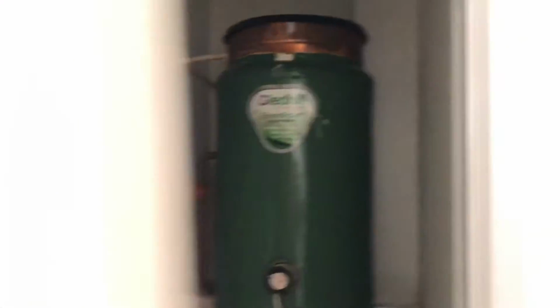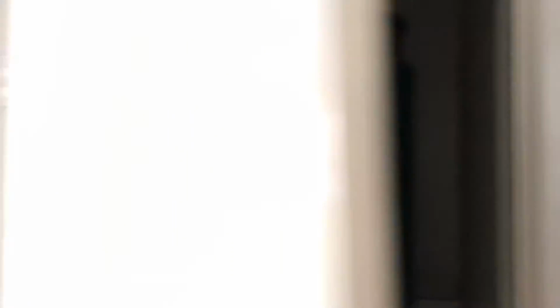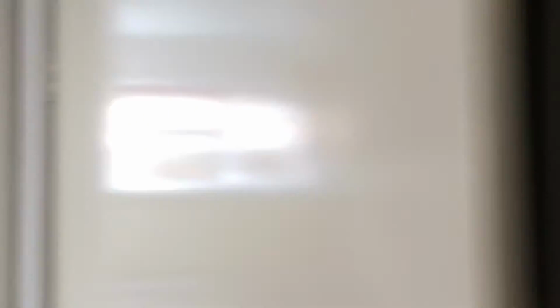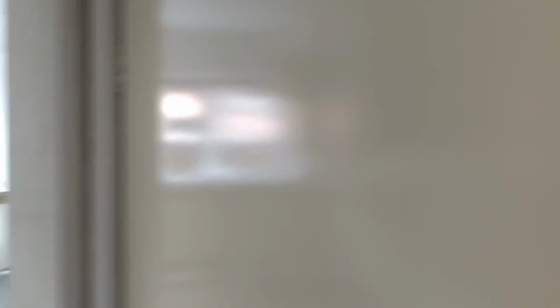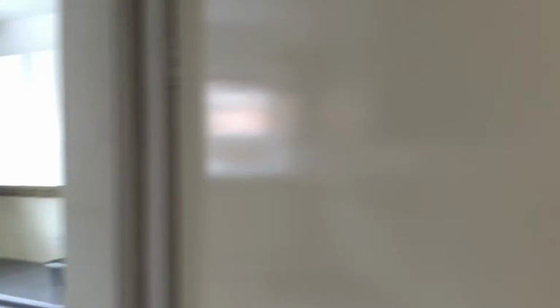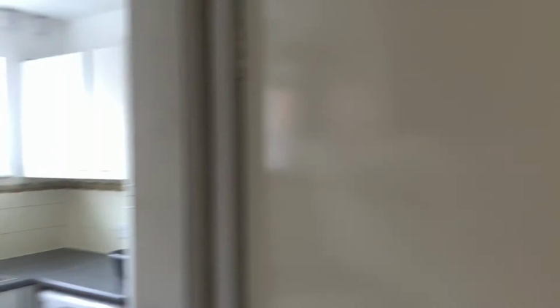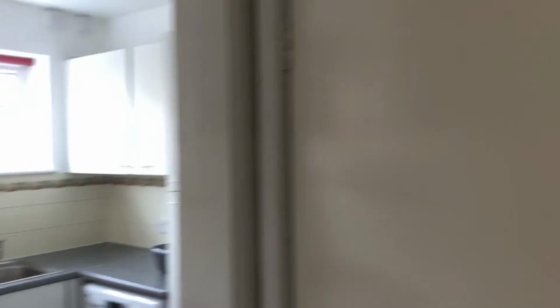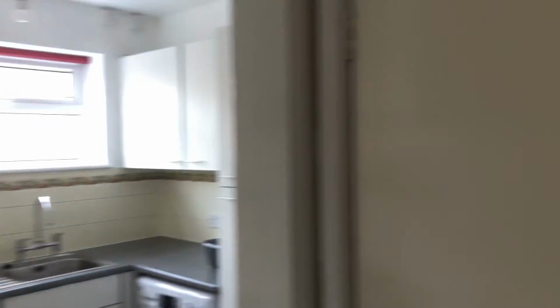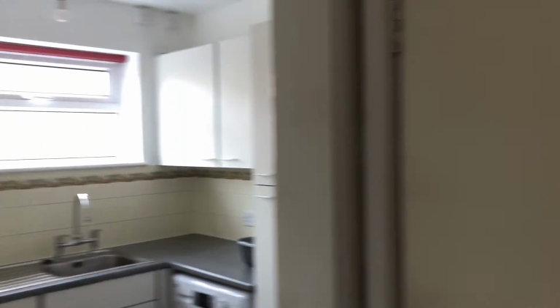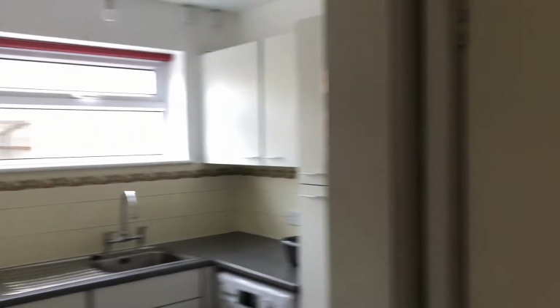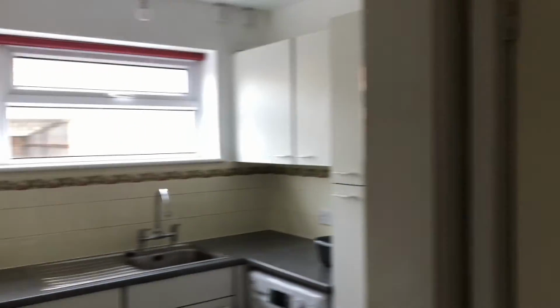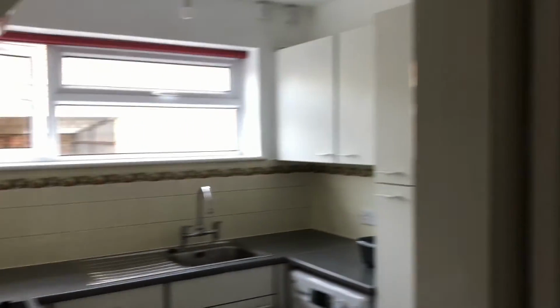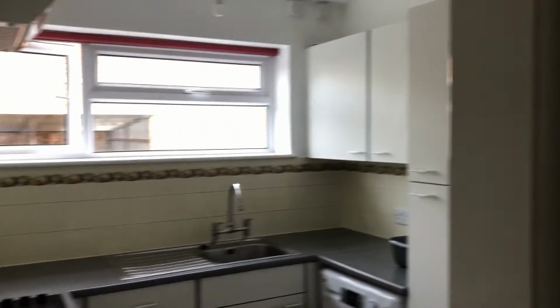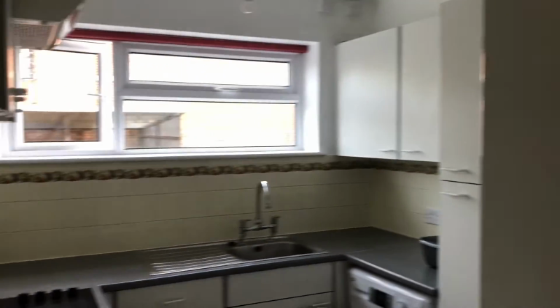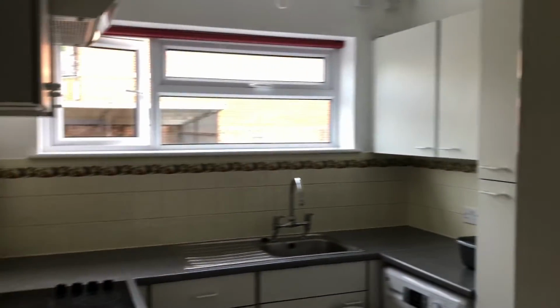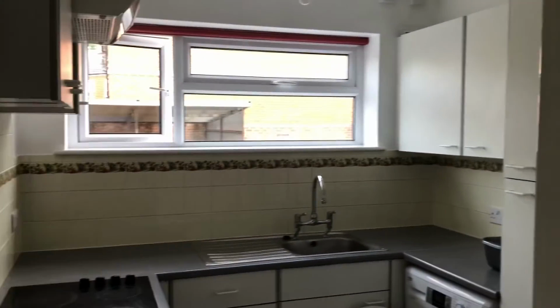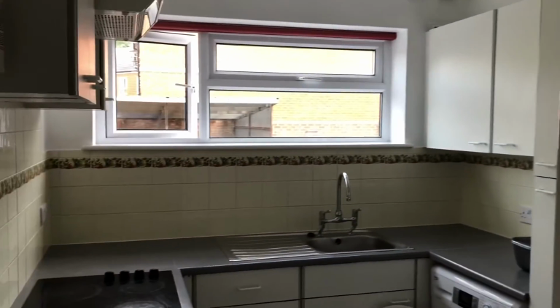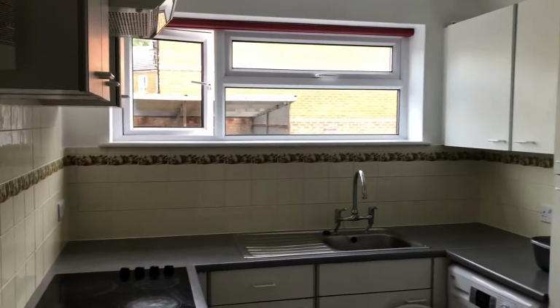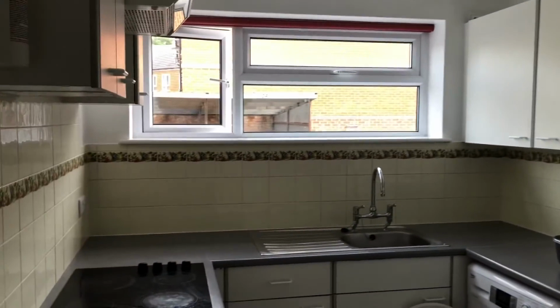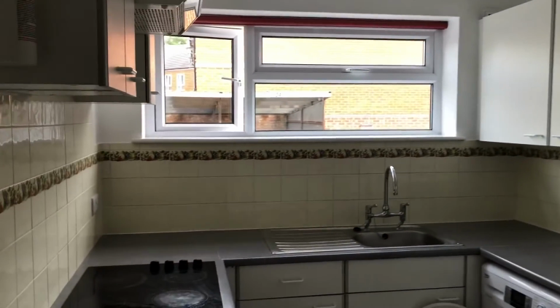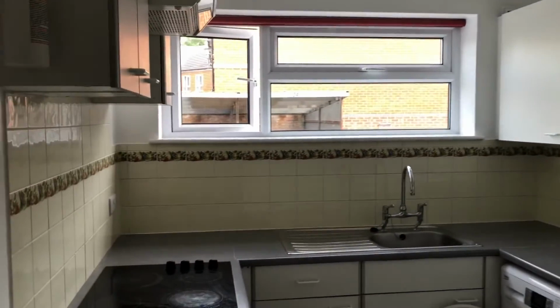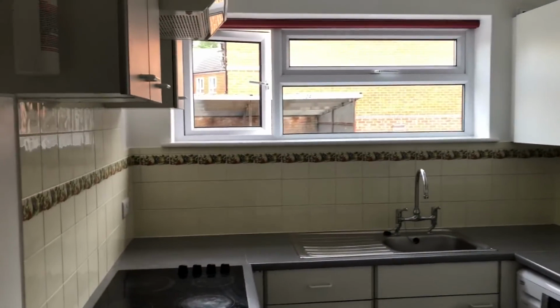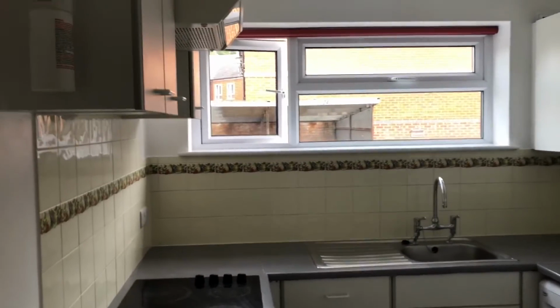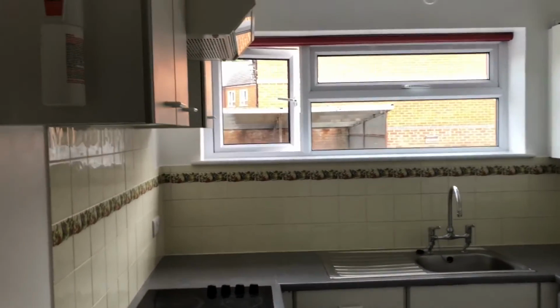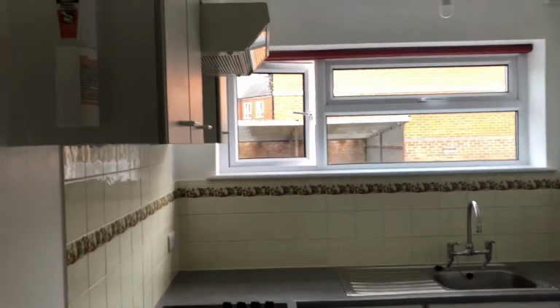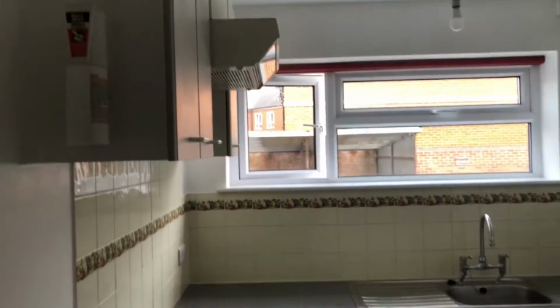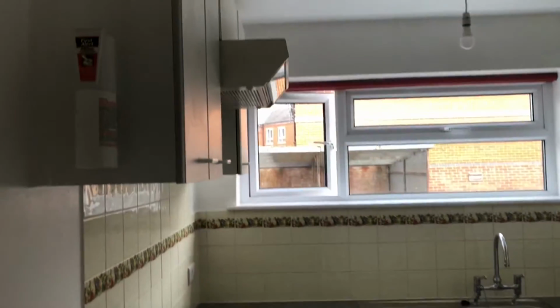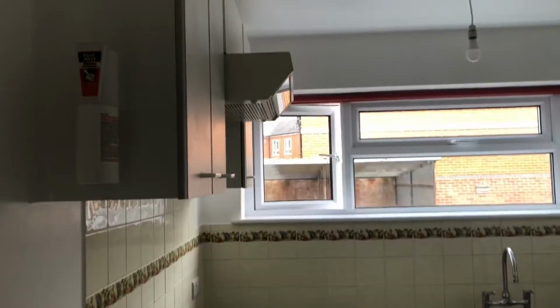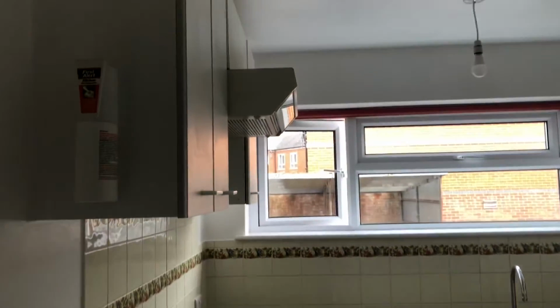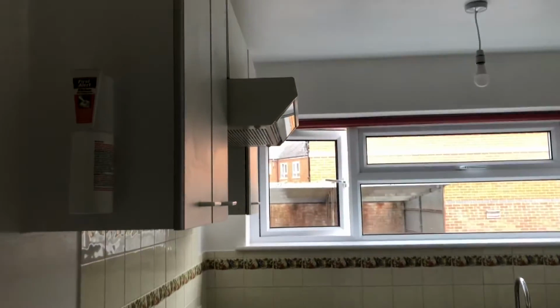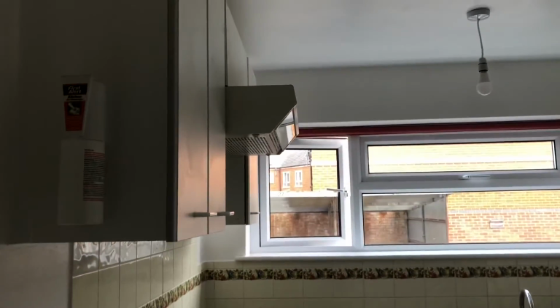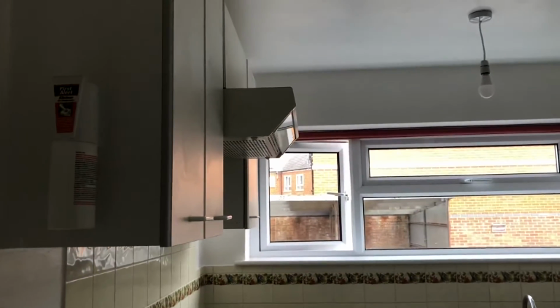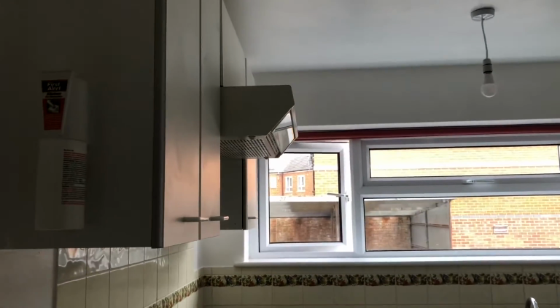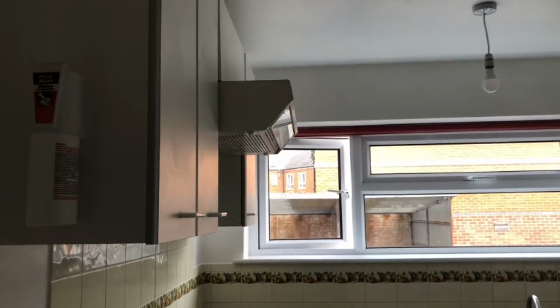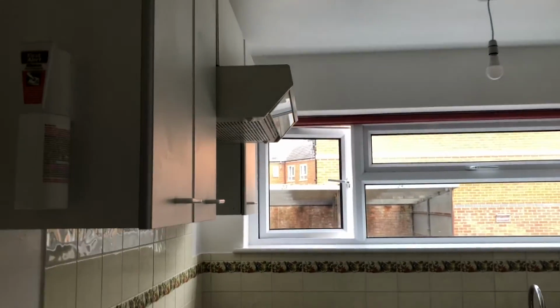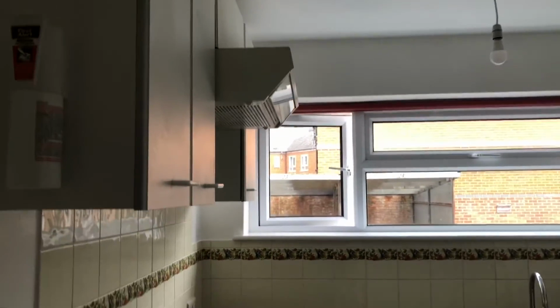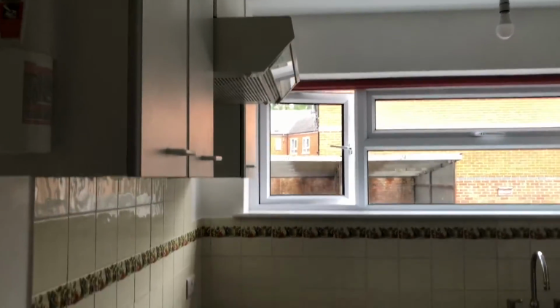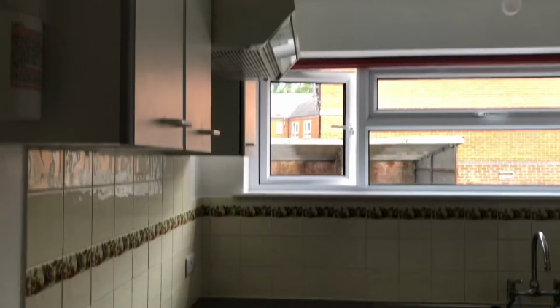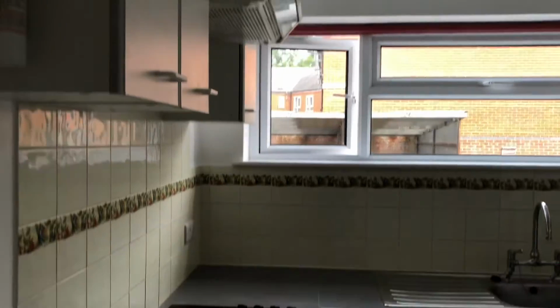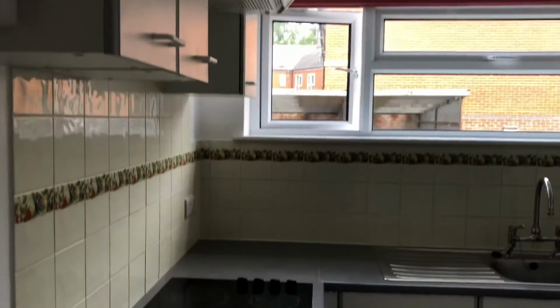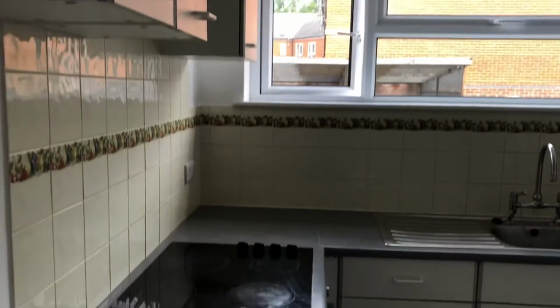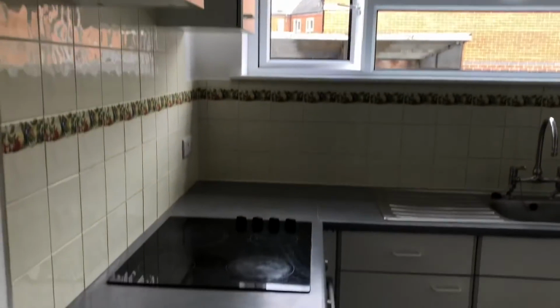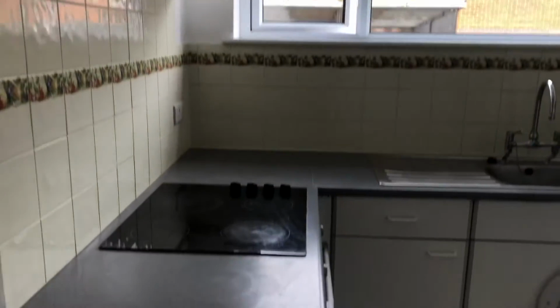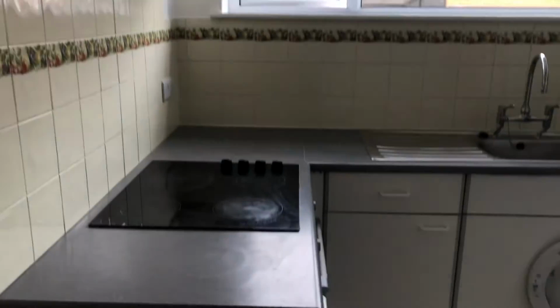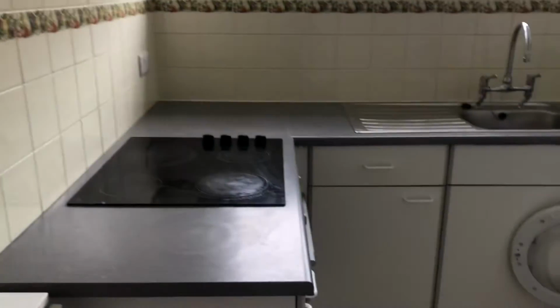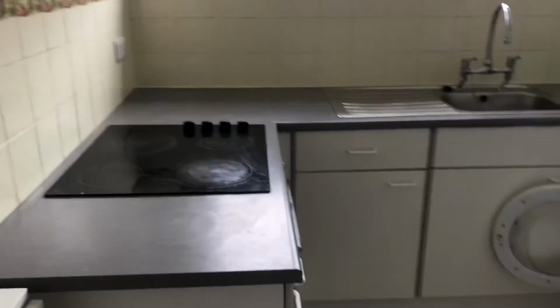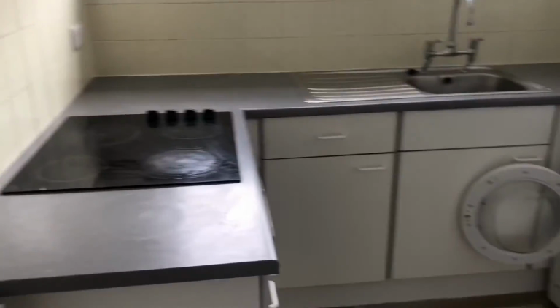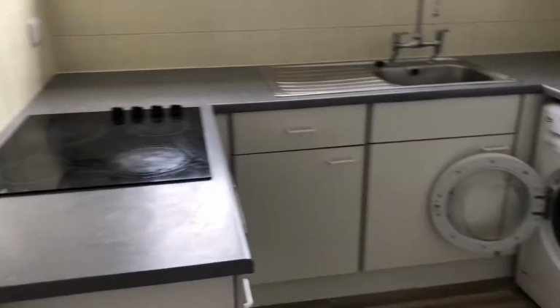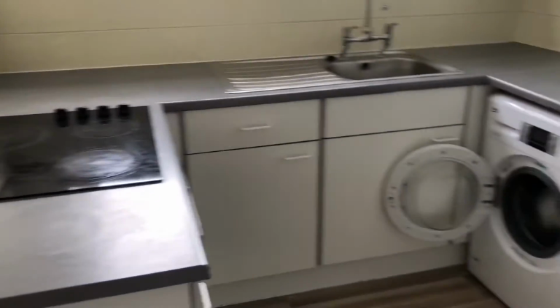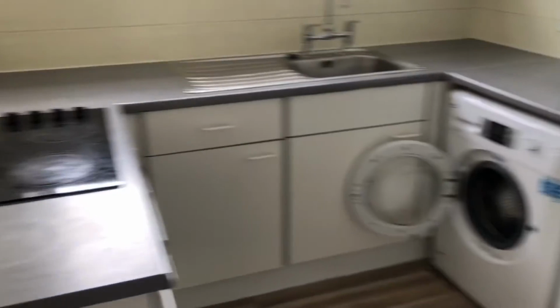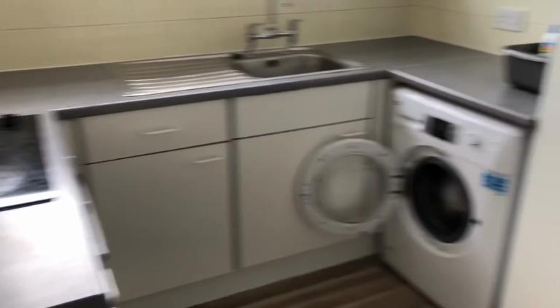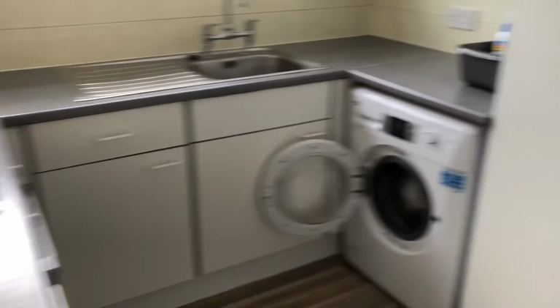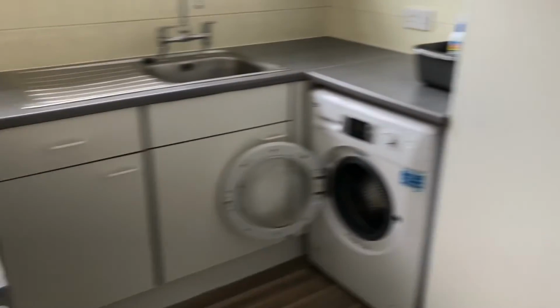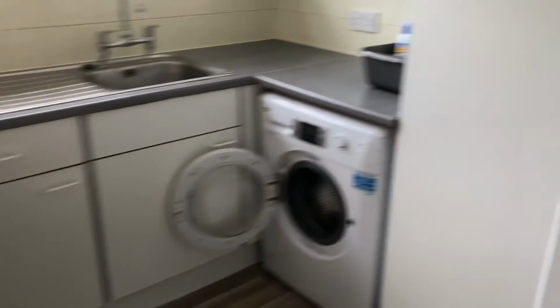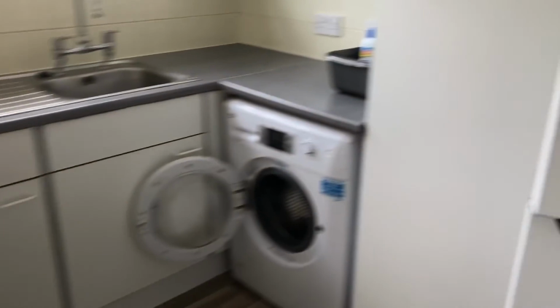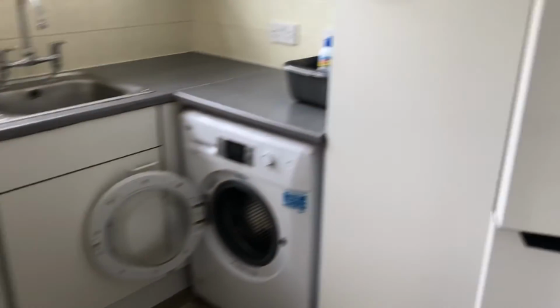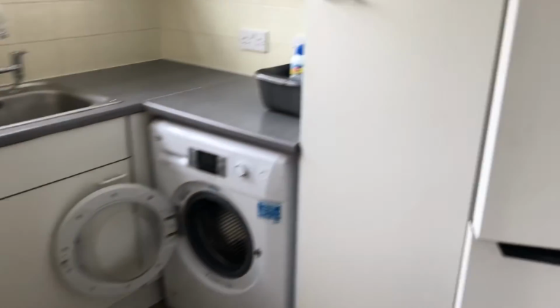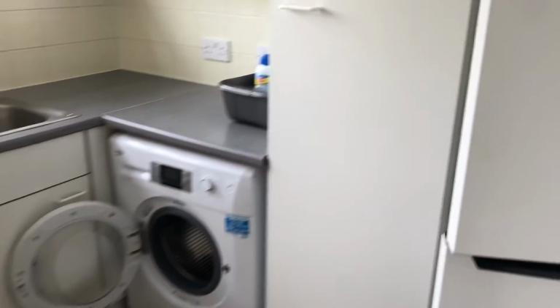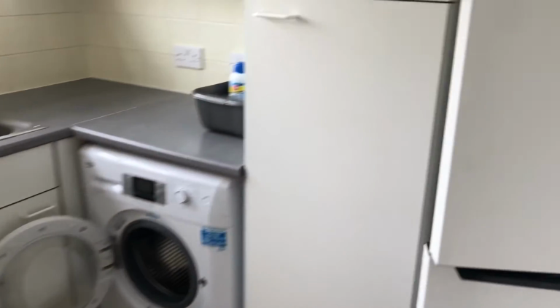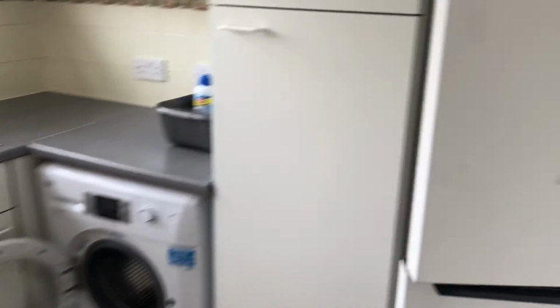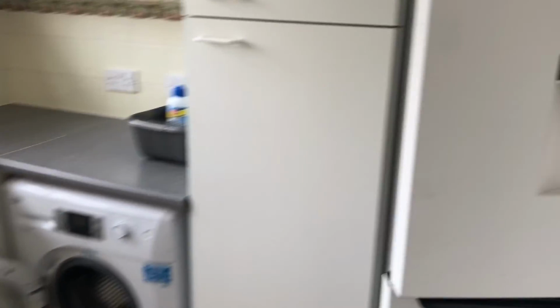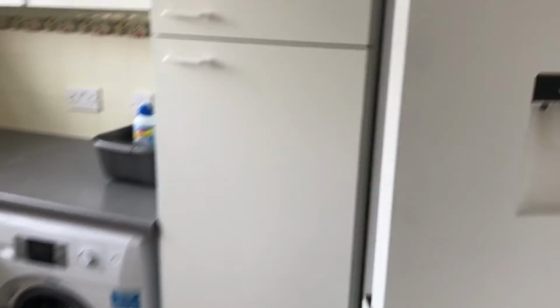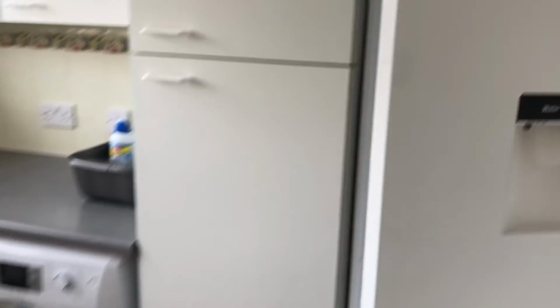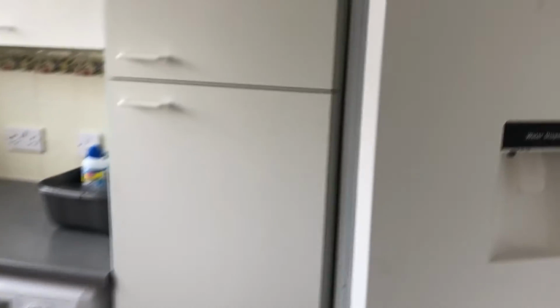And then coming through into the kitchen — plenty of storage and with appliances.